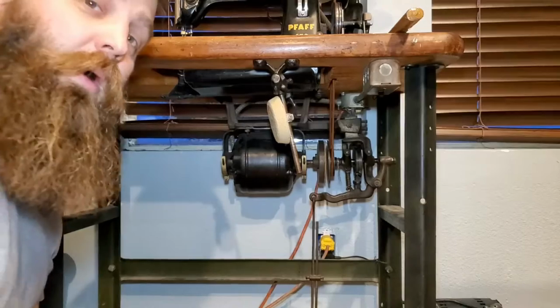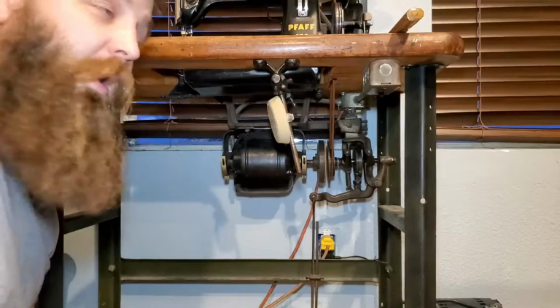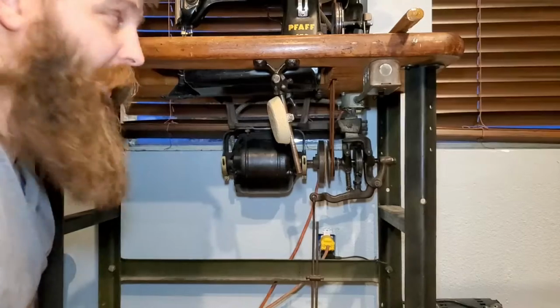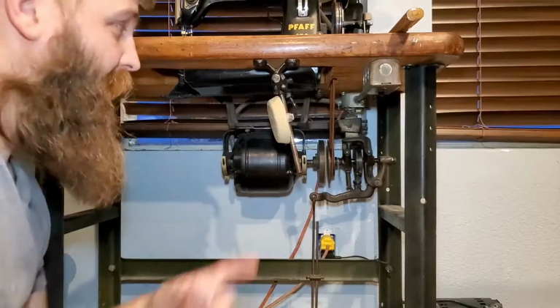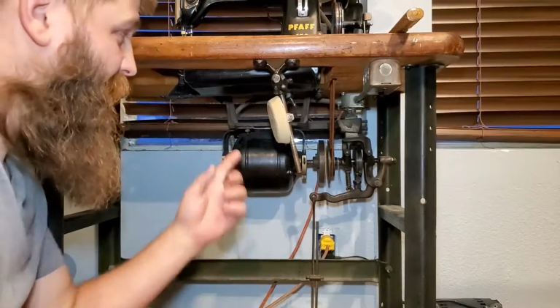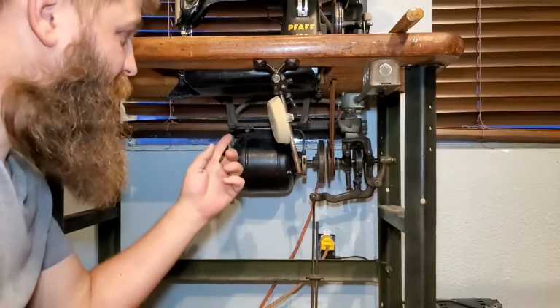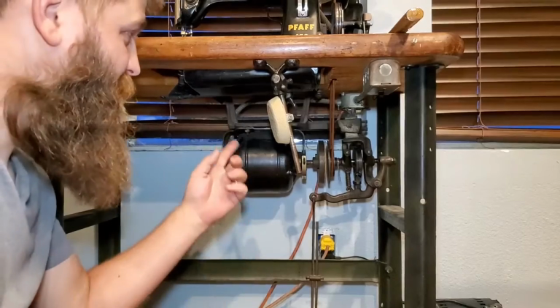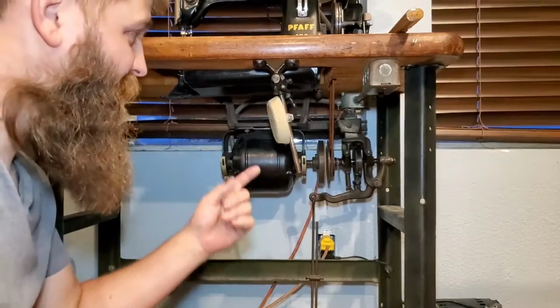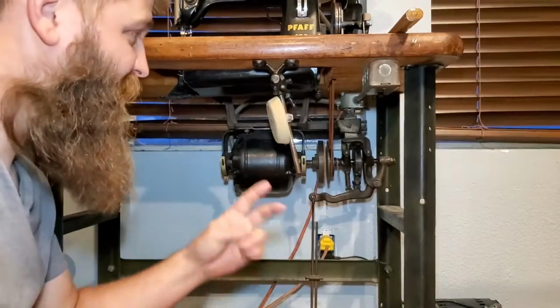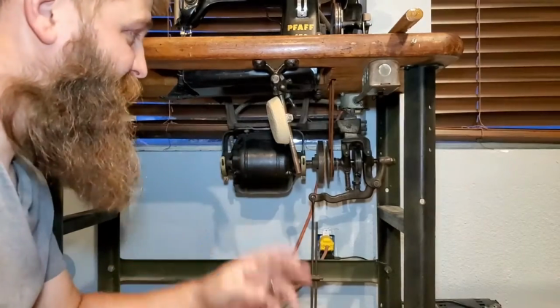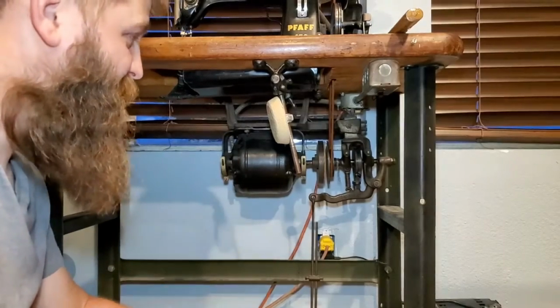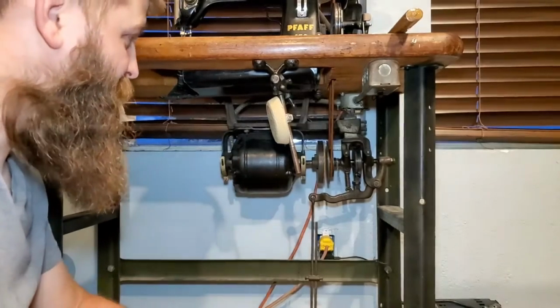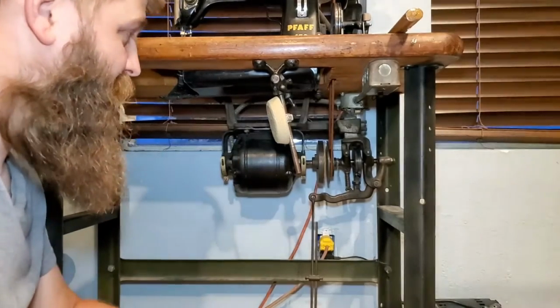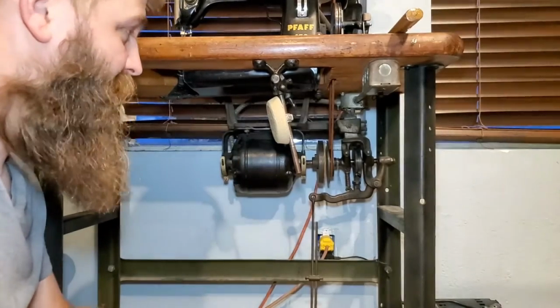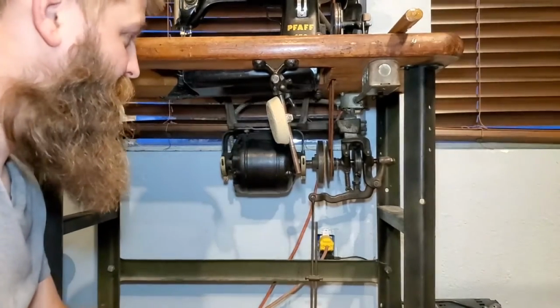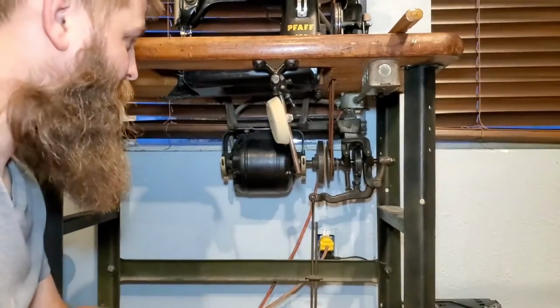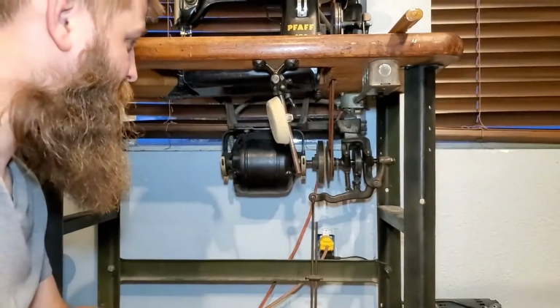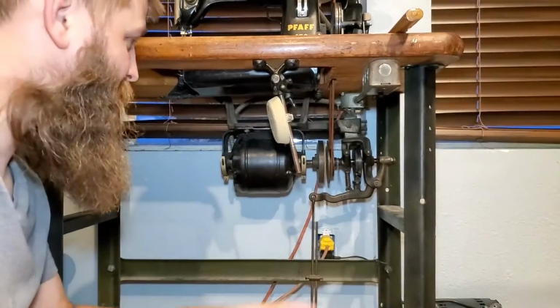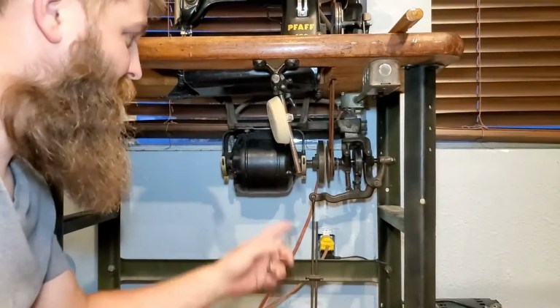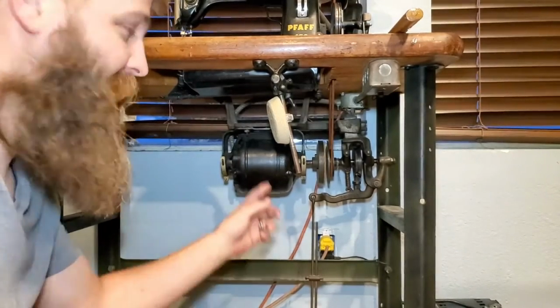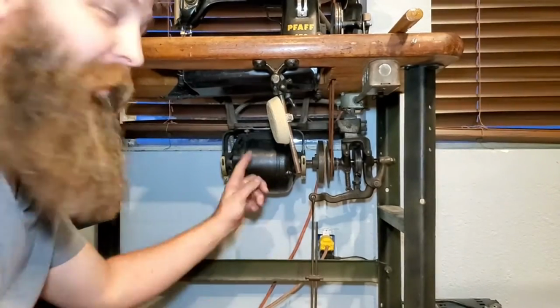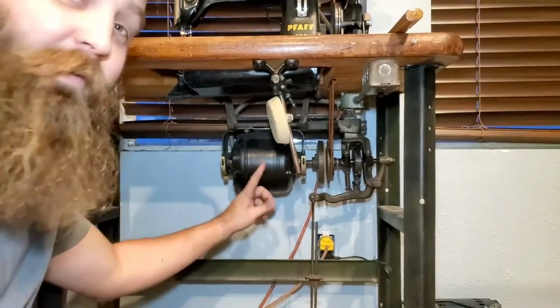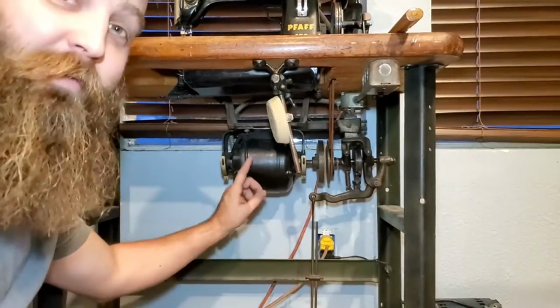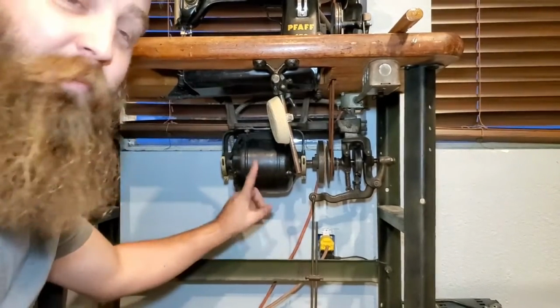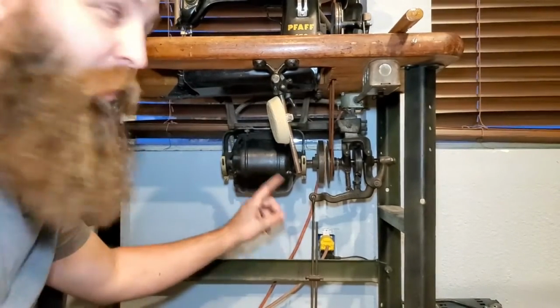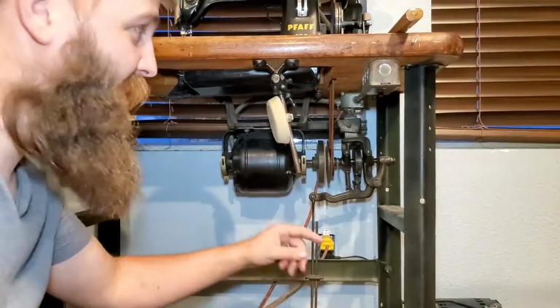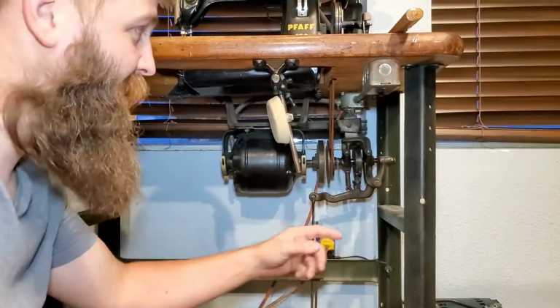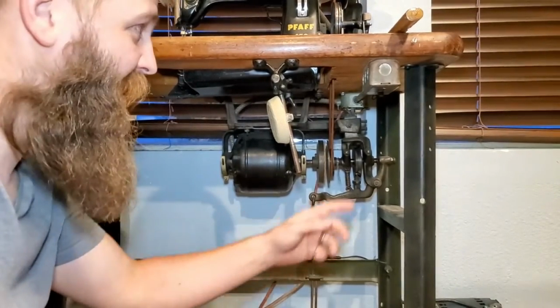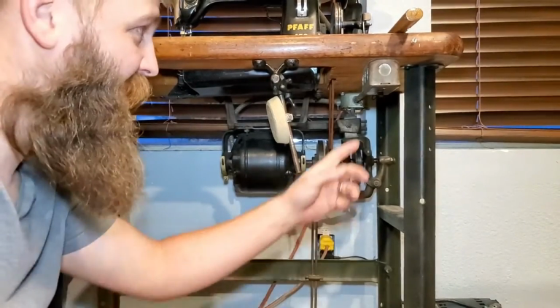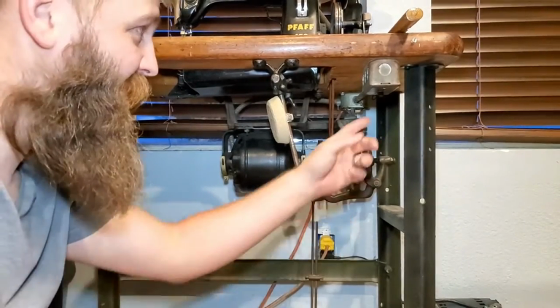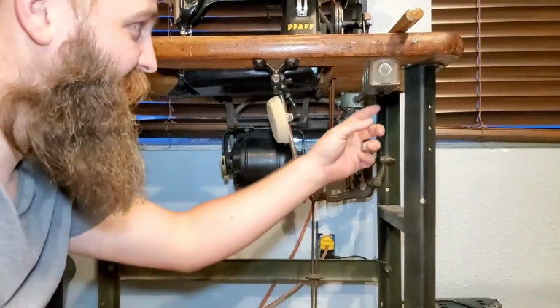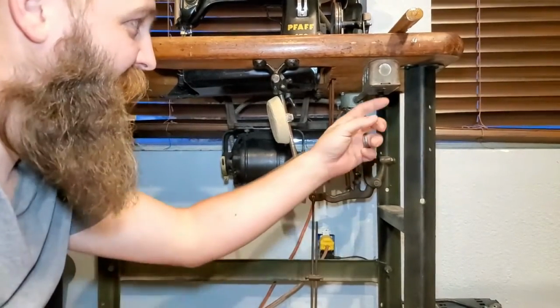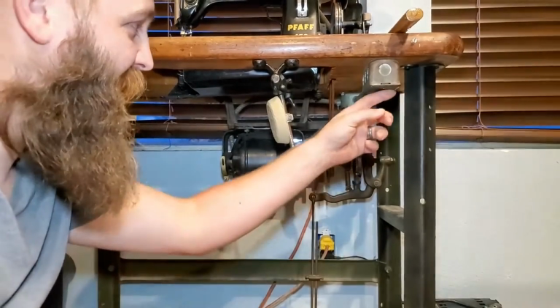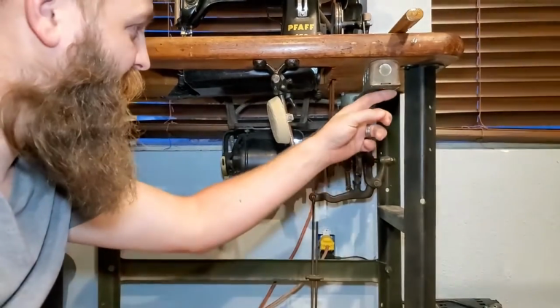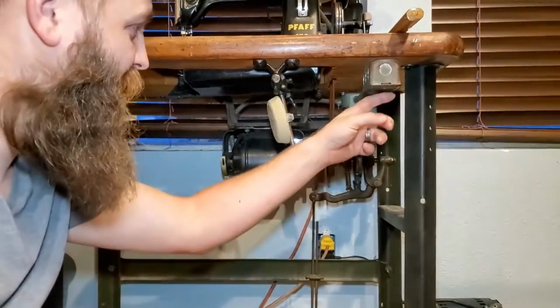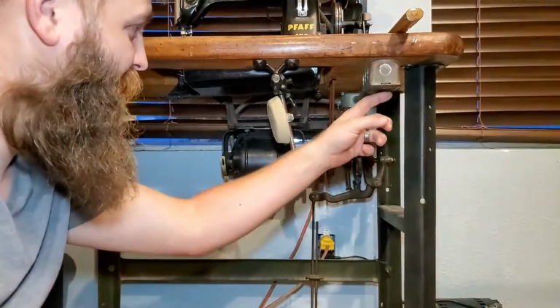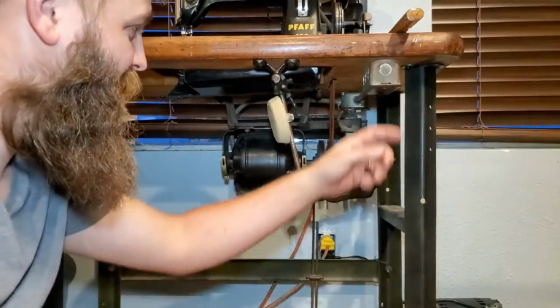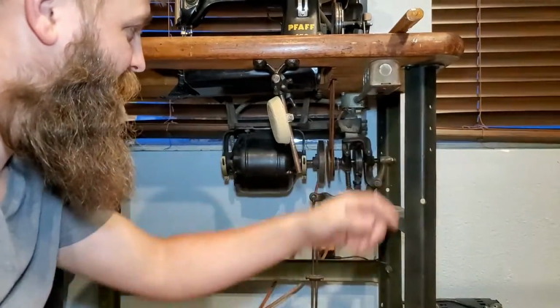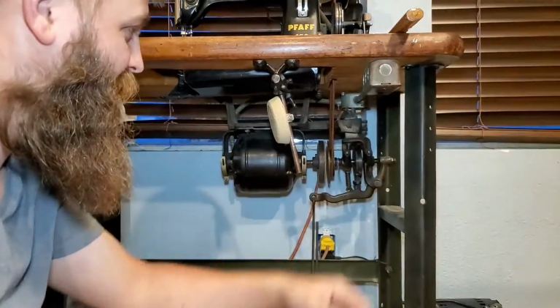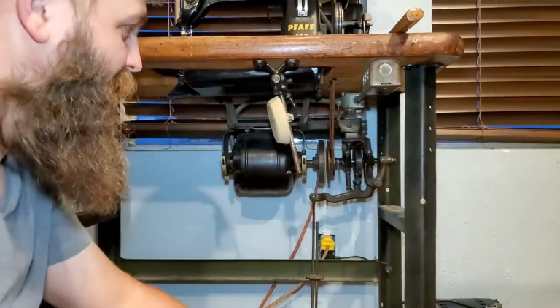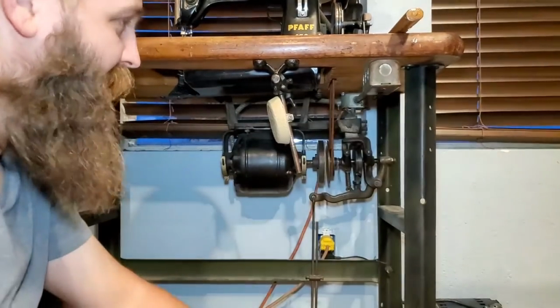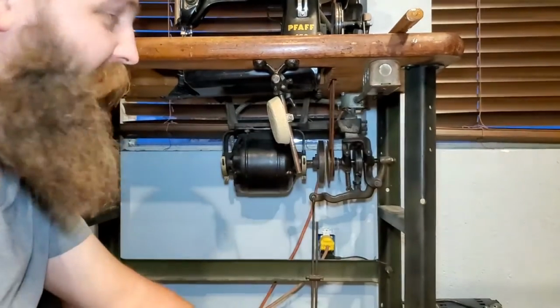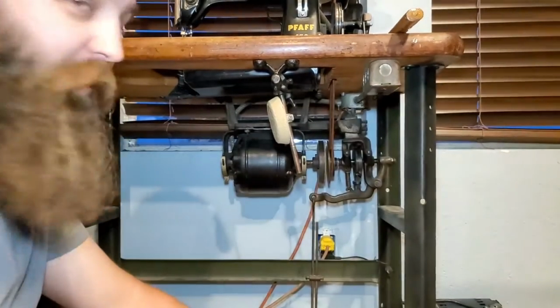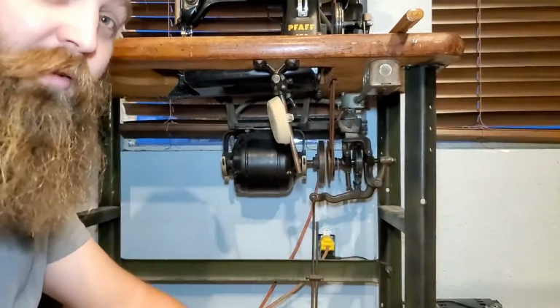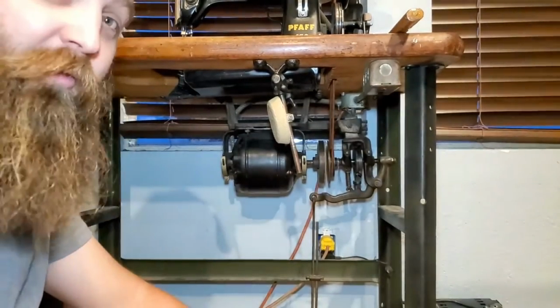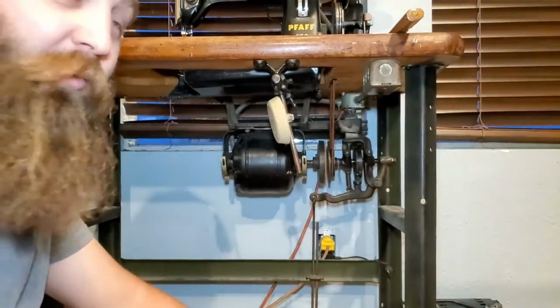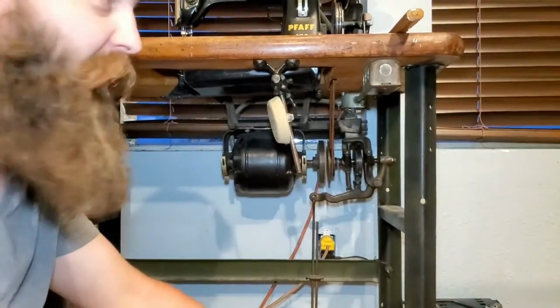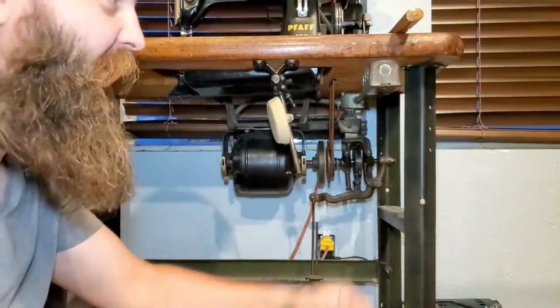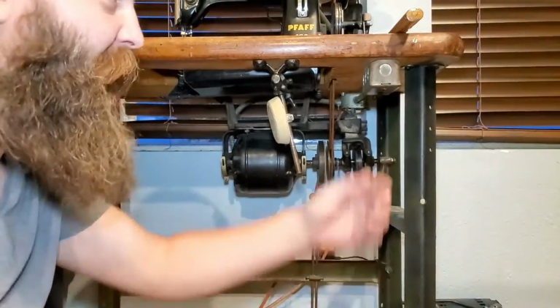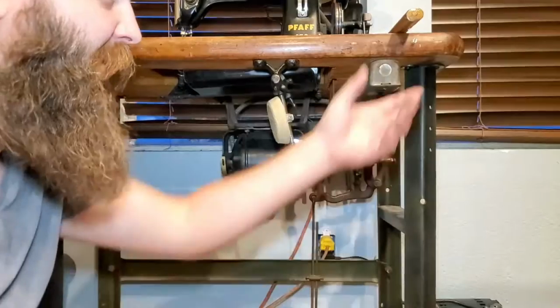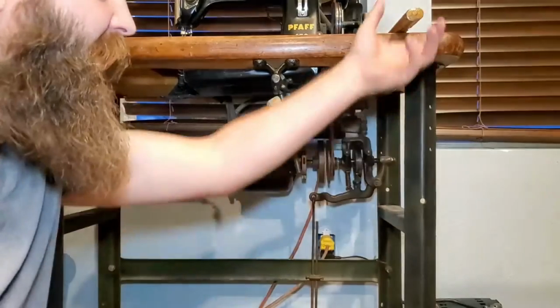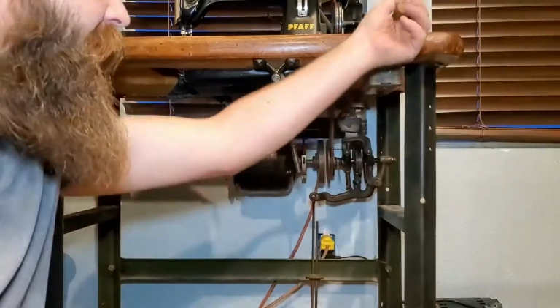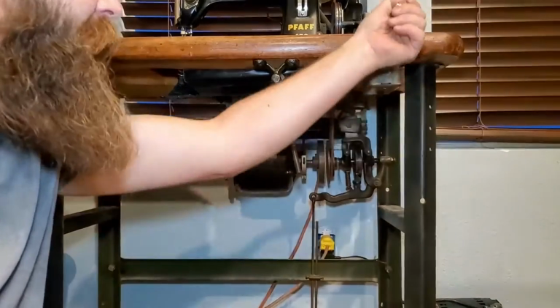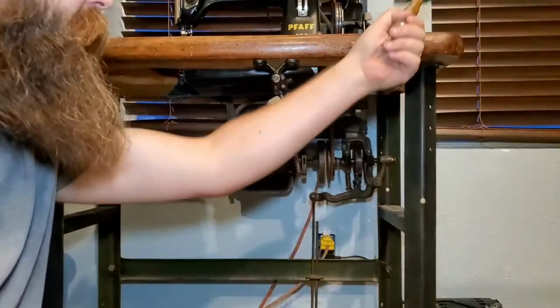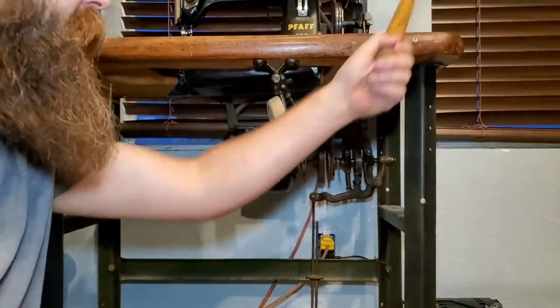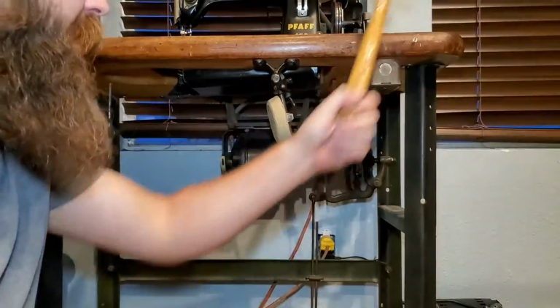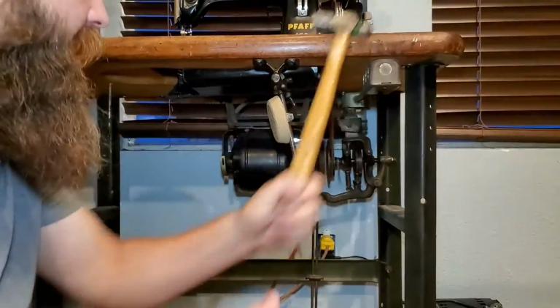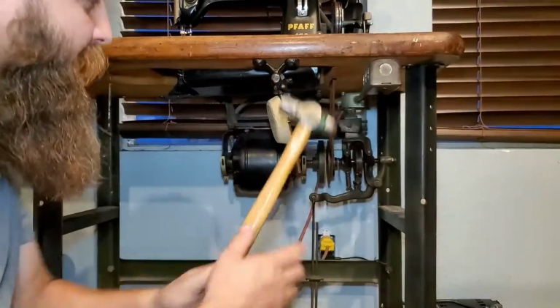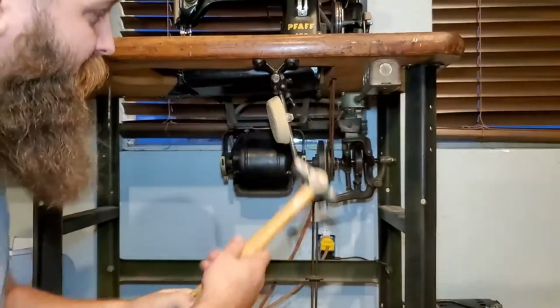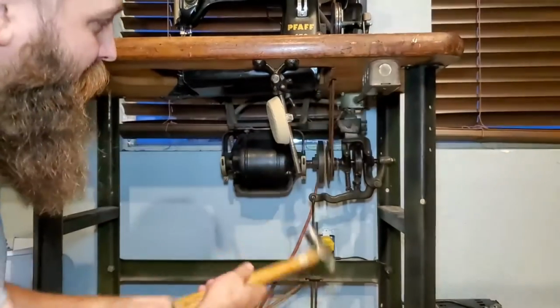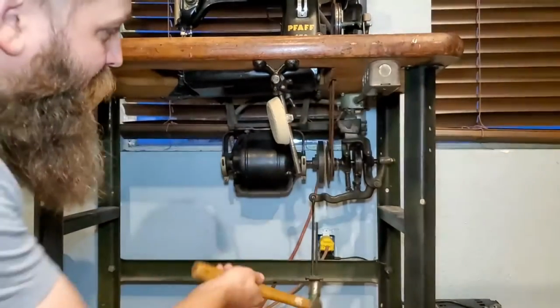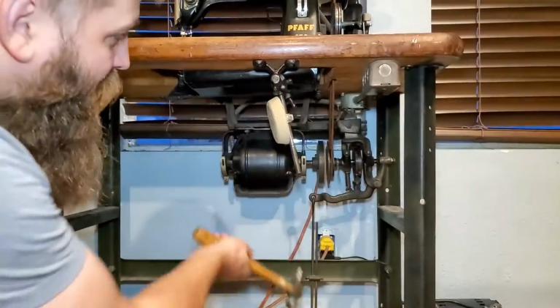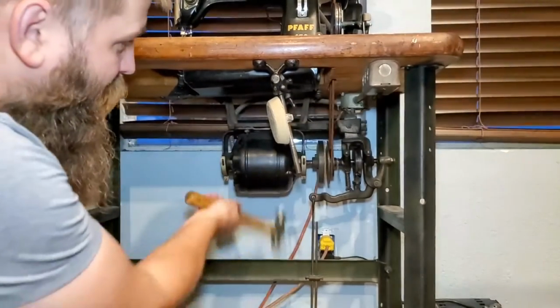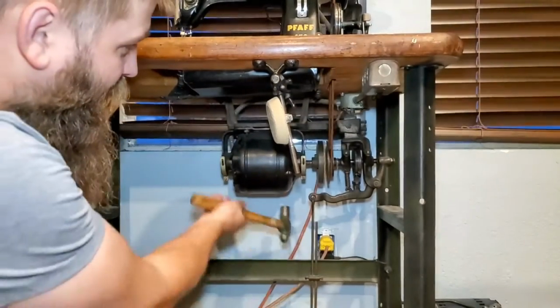I got this PFAFF machine and the motor went out. Turn it on — doesn't do anything but hum. You got to hit it with a hammer to get it to start.